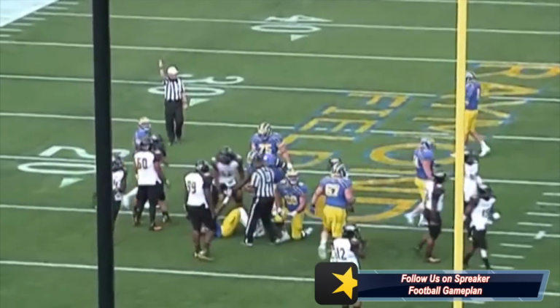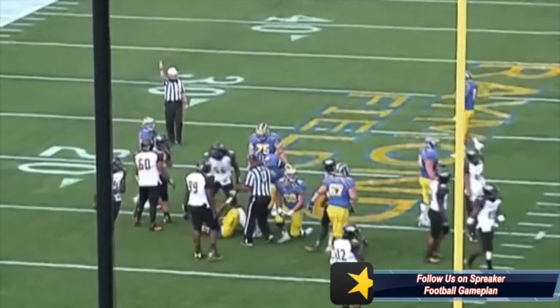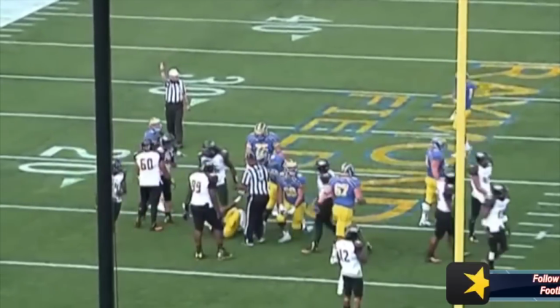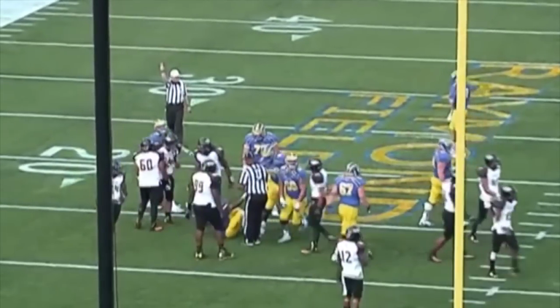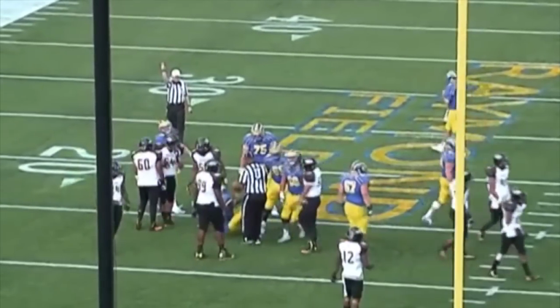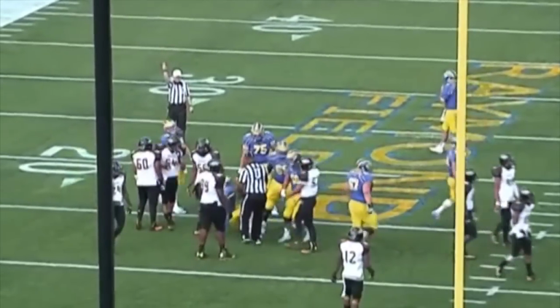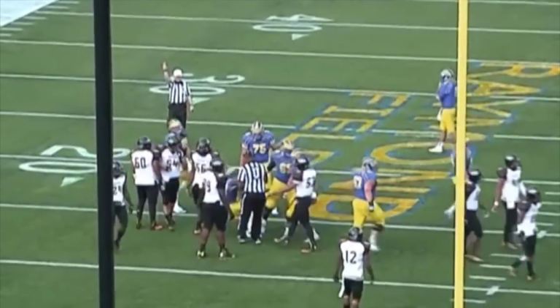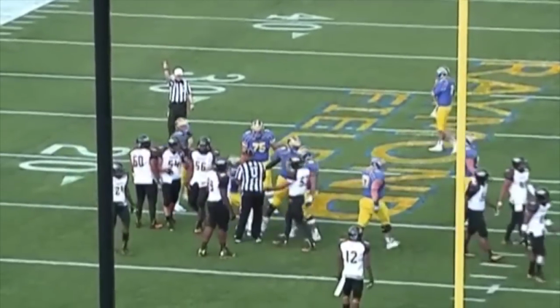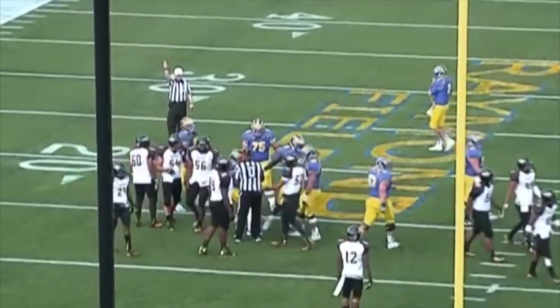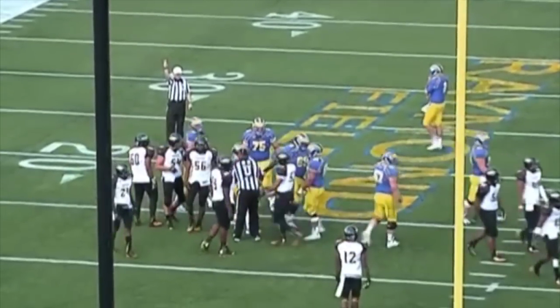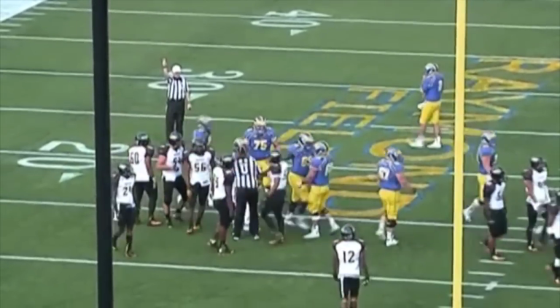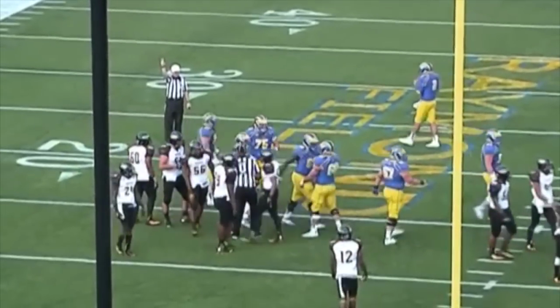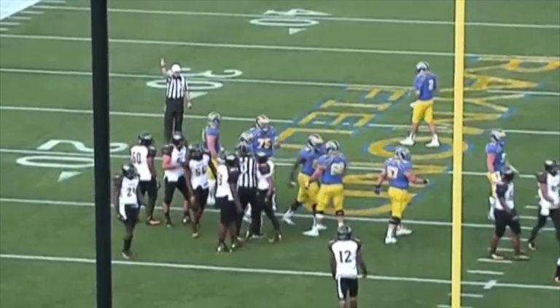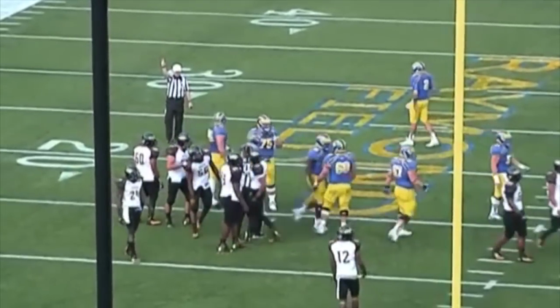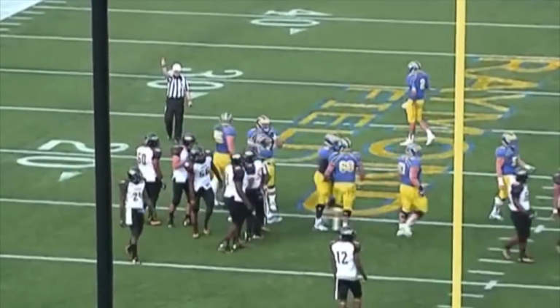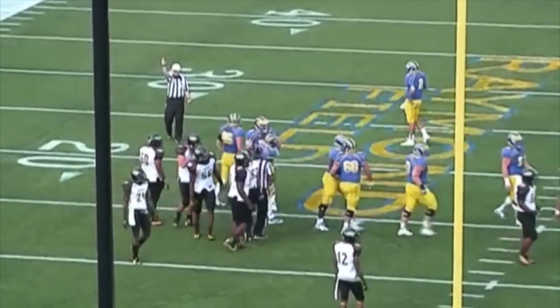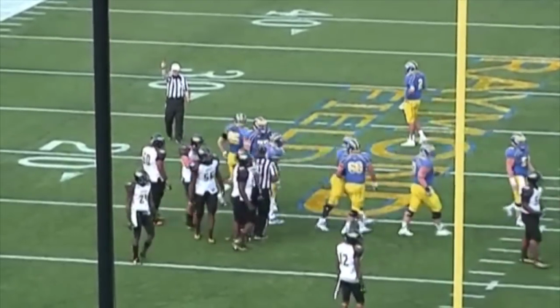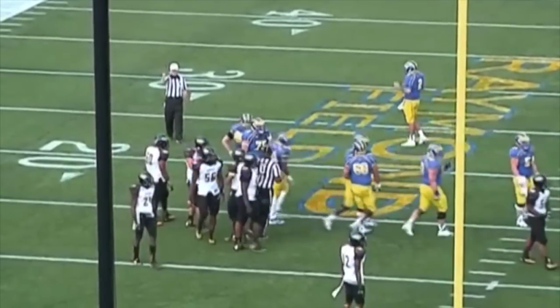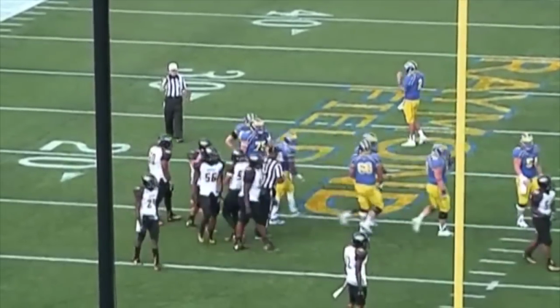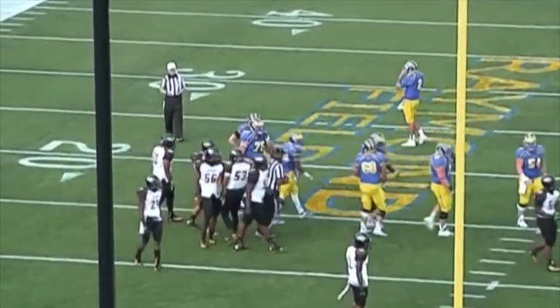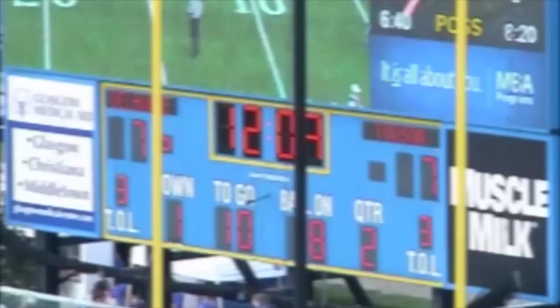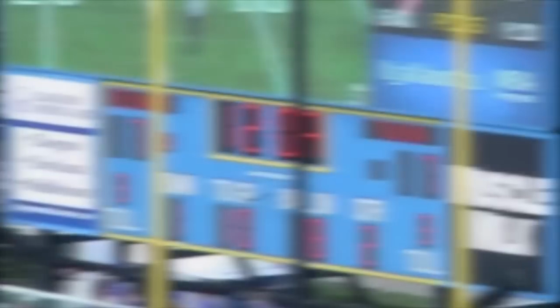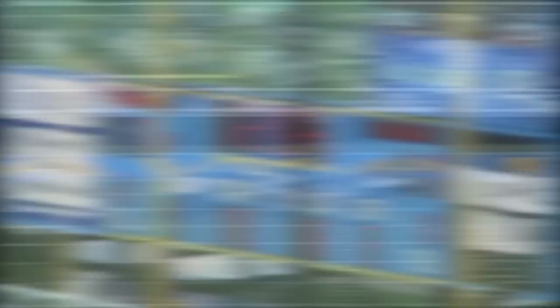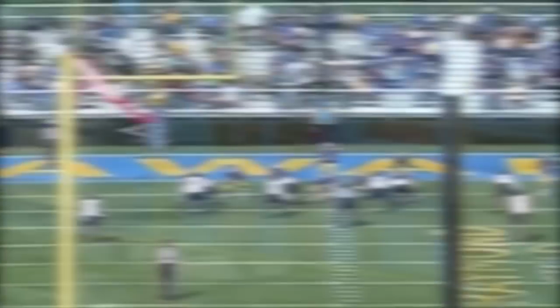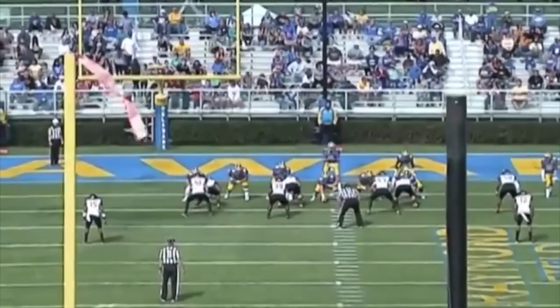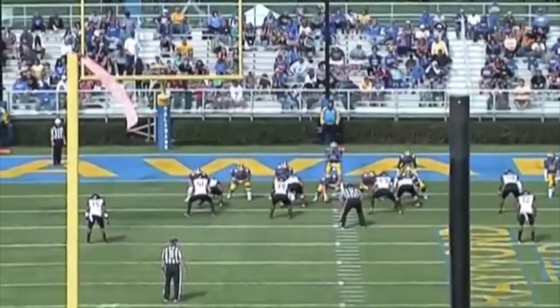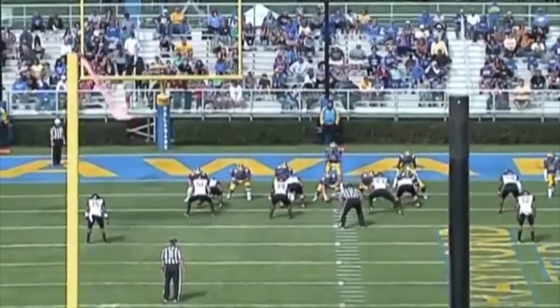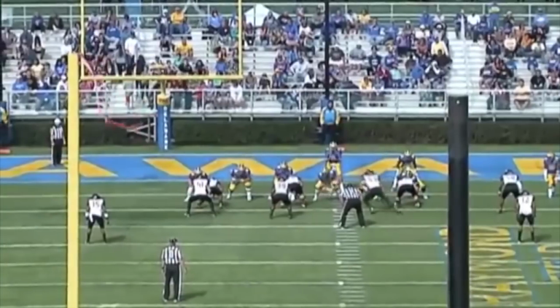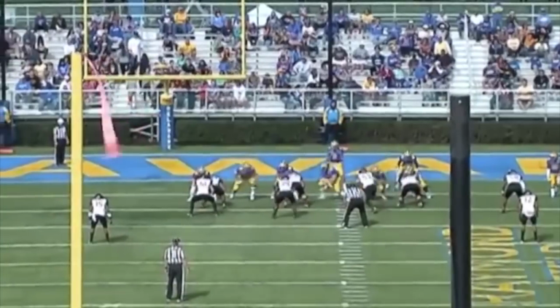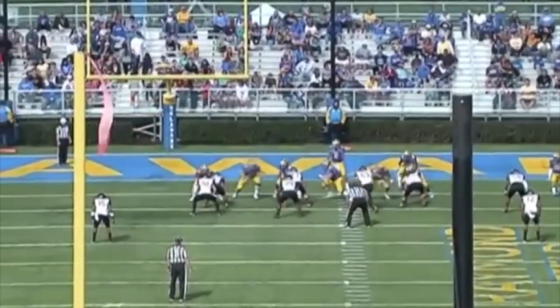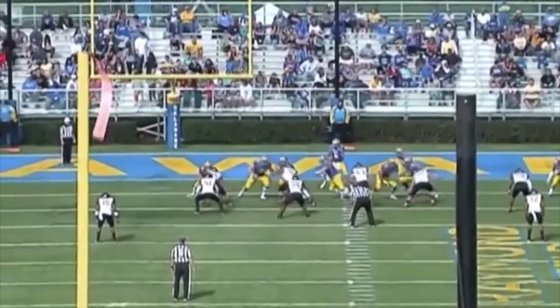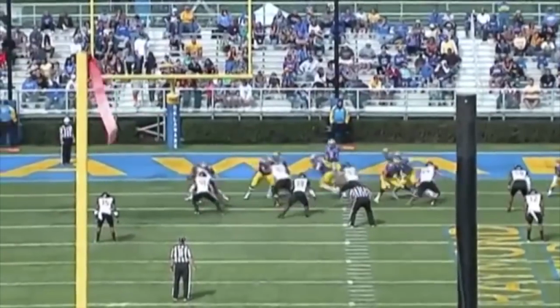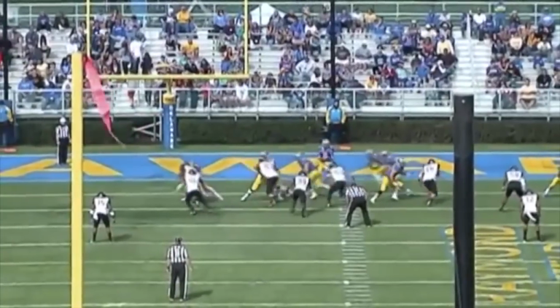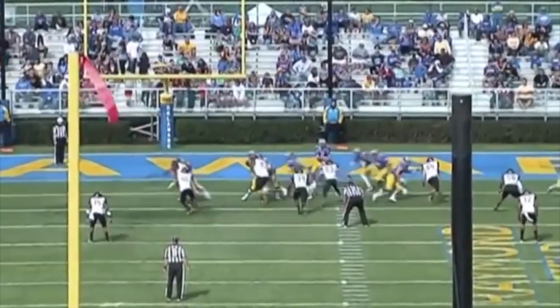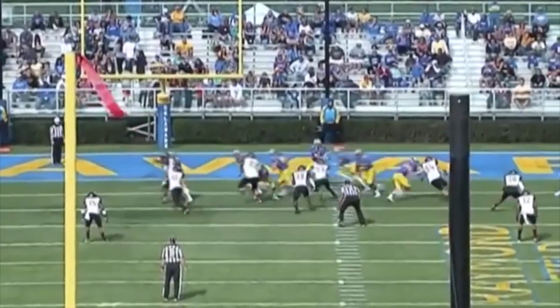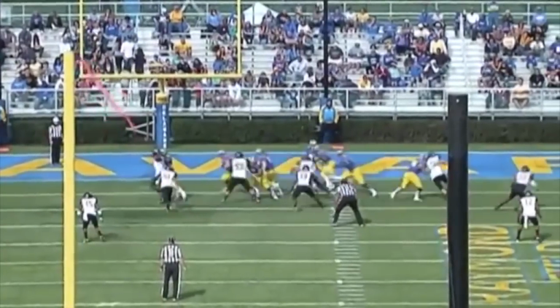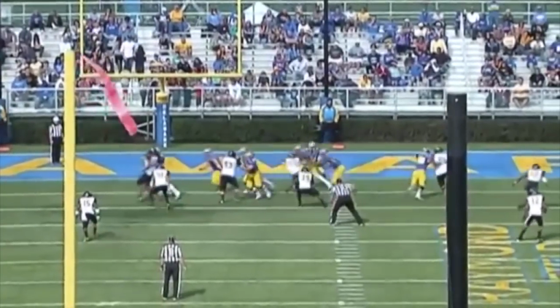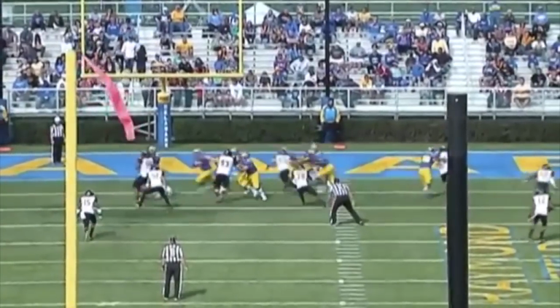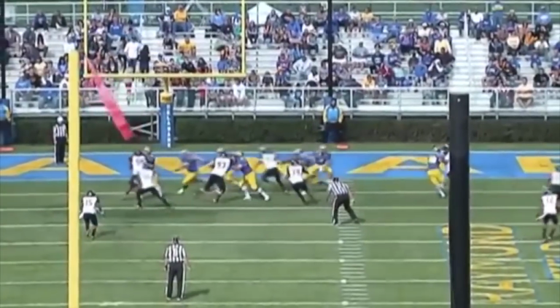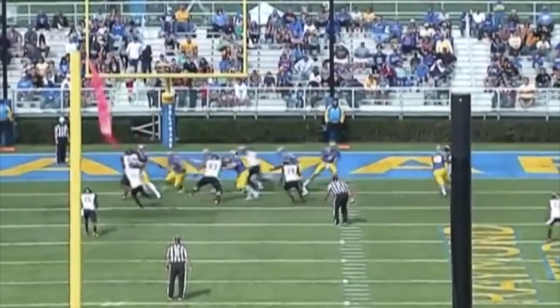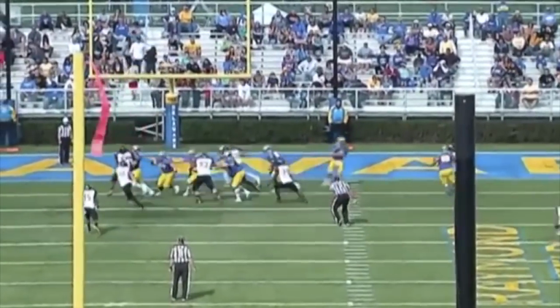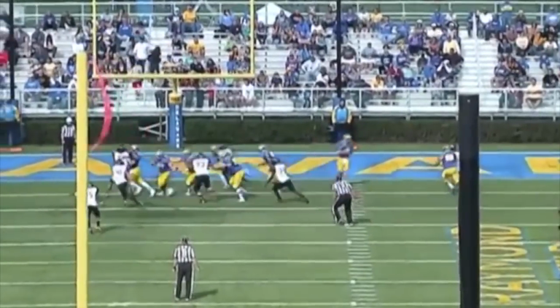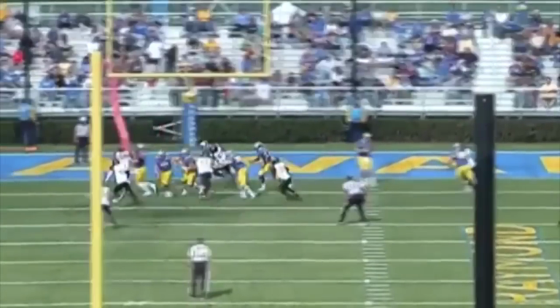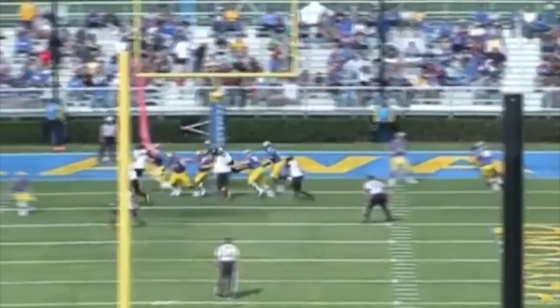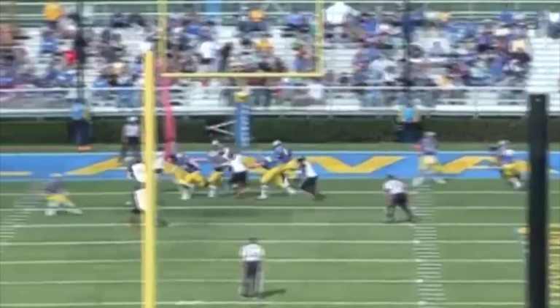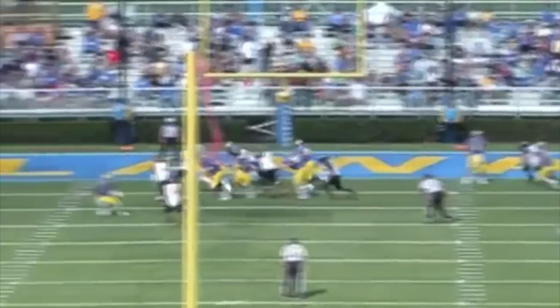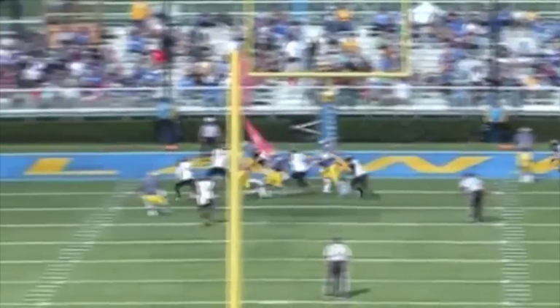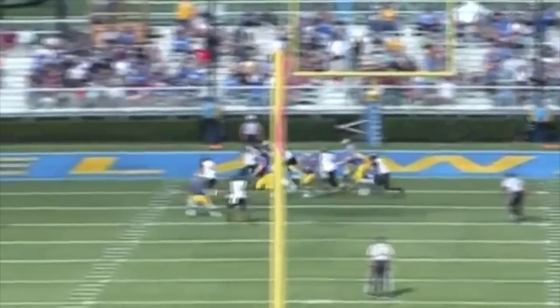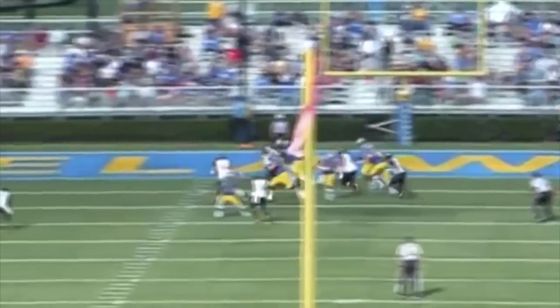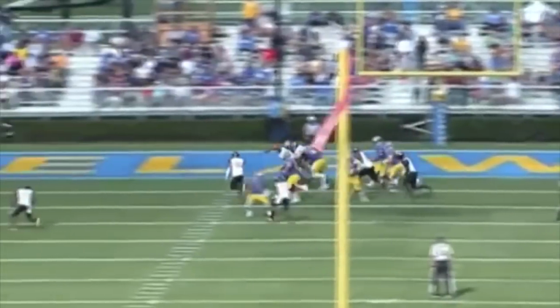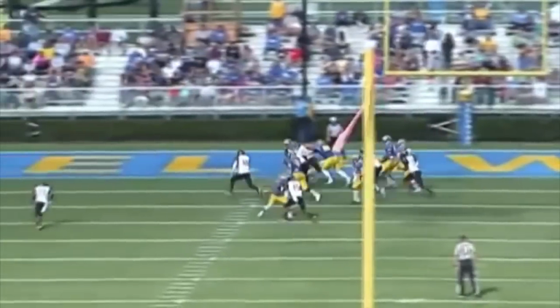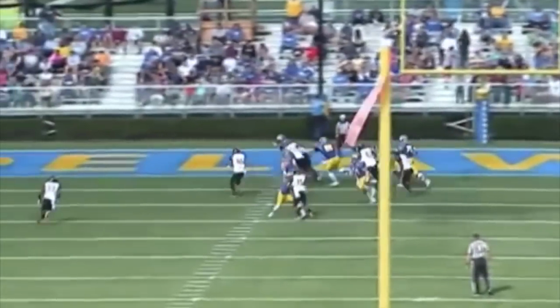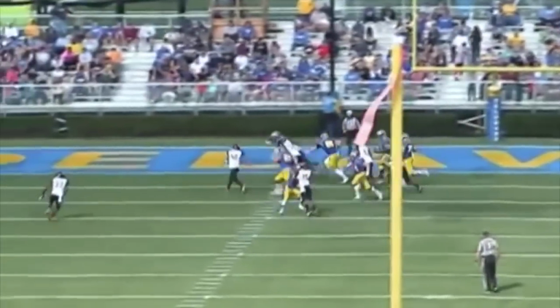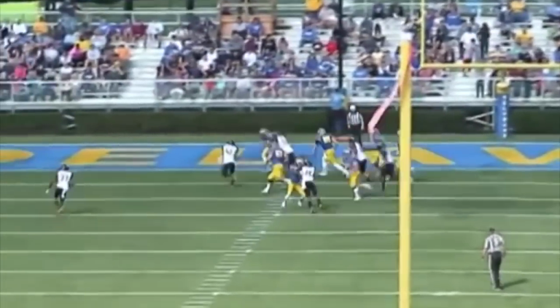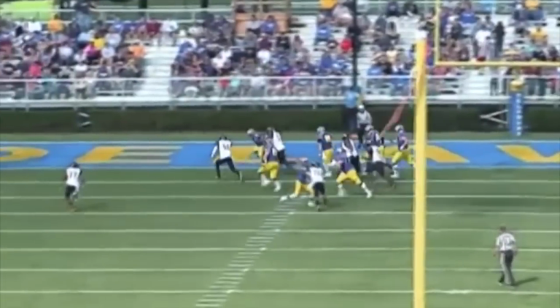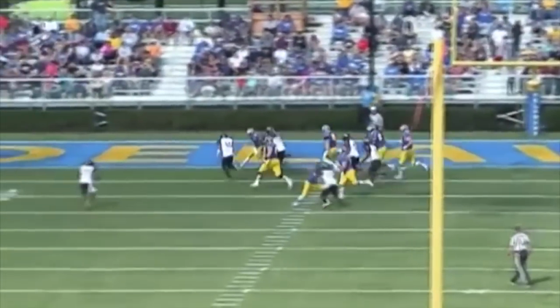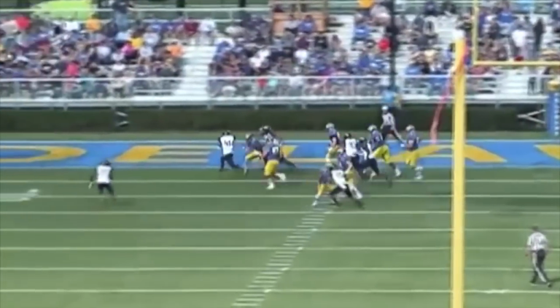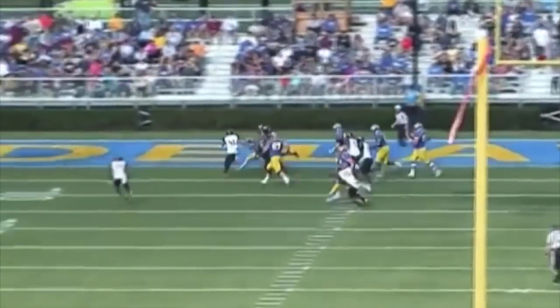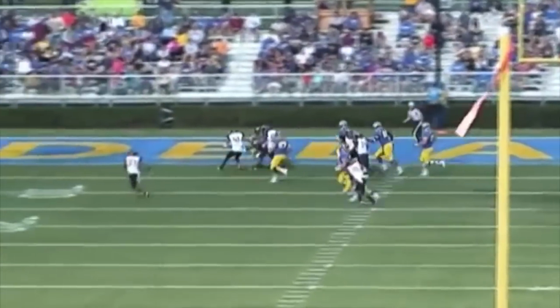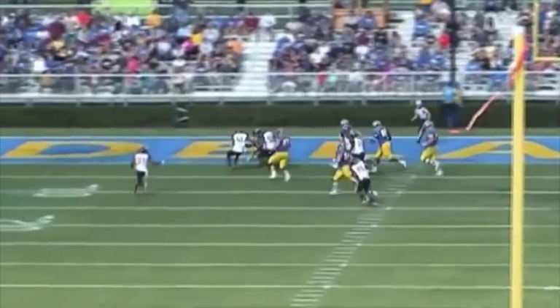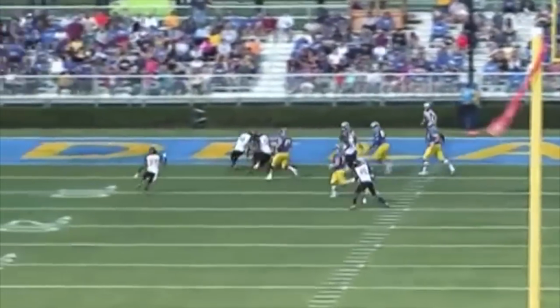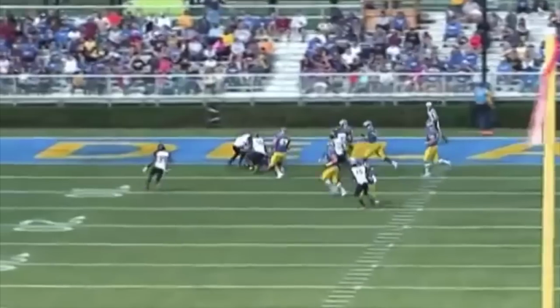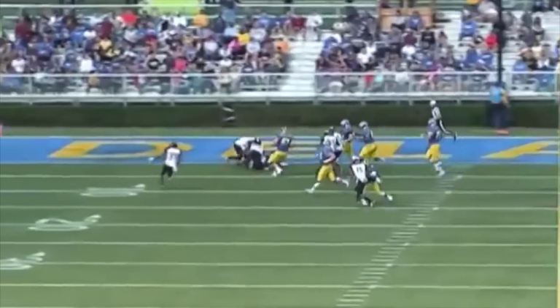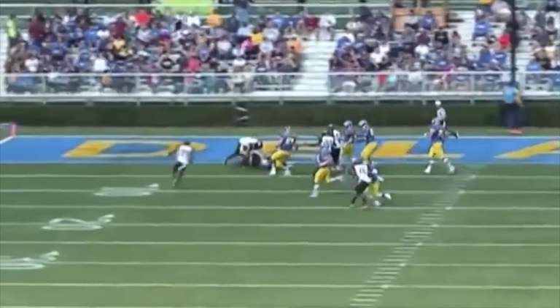Also of note, in a lot of these plays you're seeing Dallaire play with great length, using all of that 6'4", 255-pound frame to make plays.